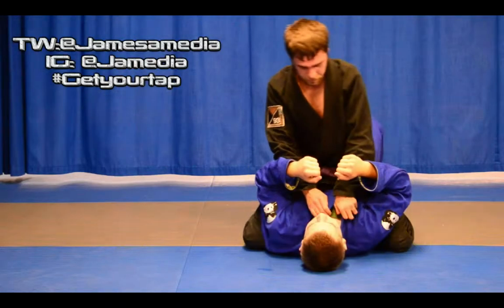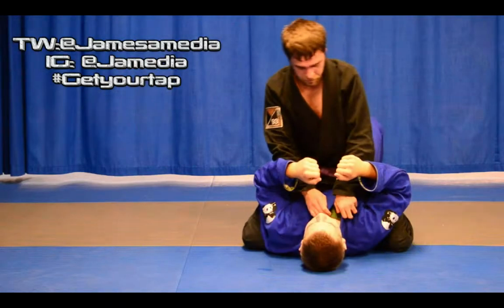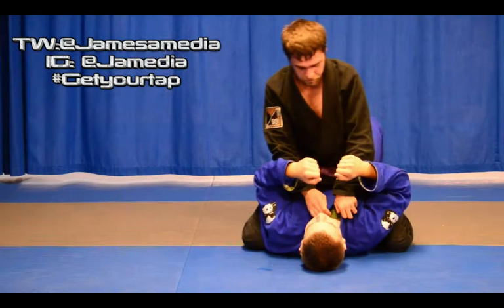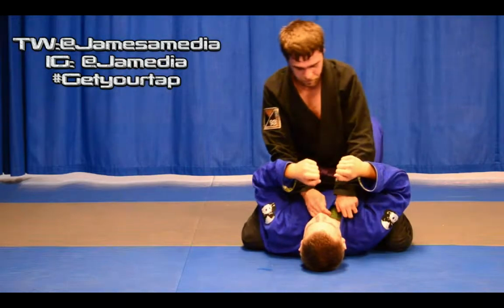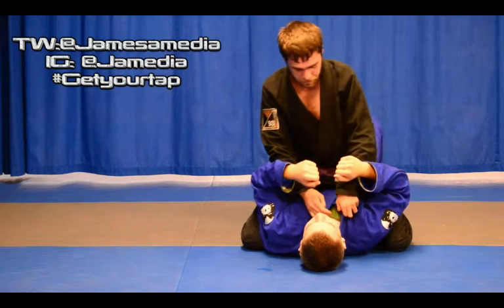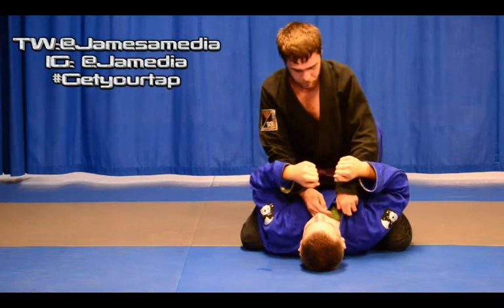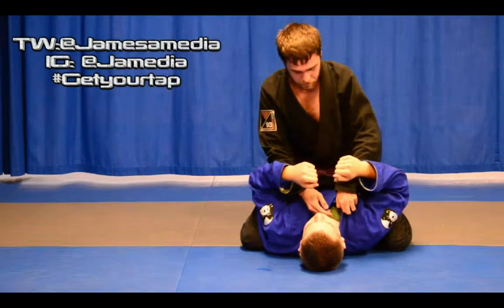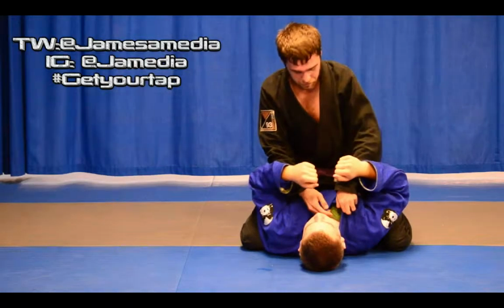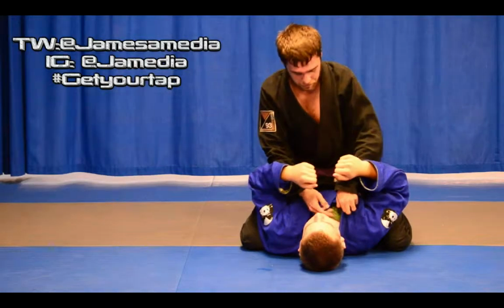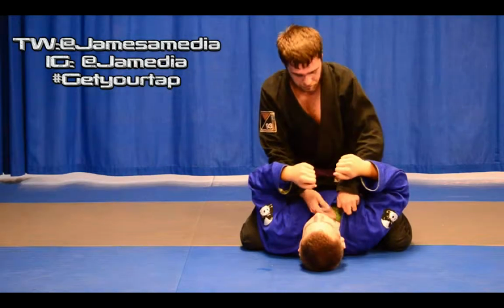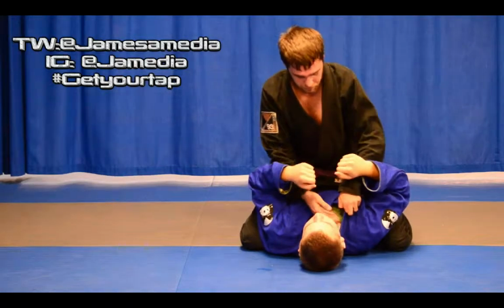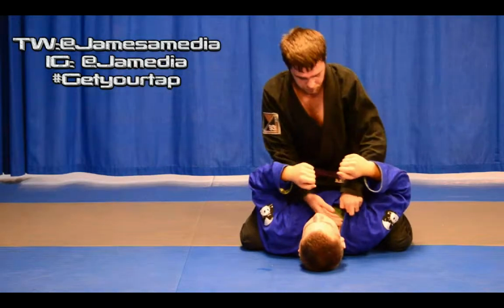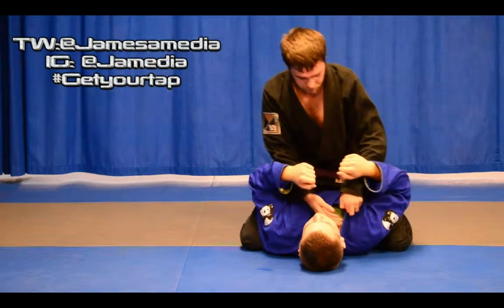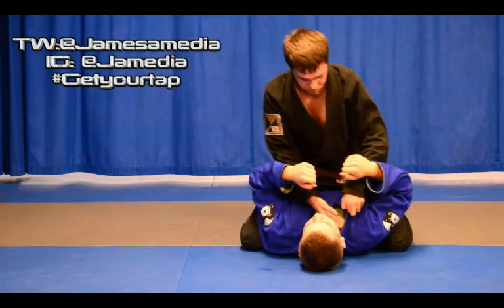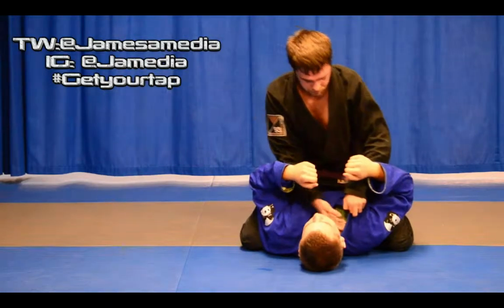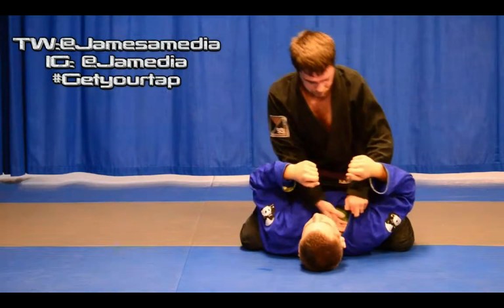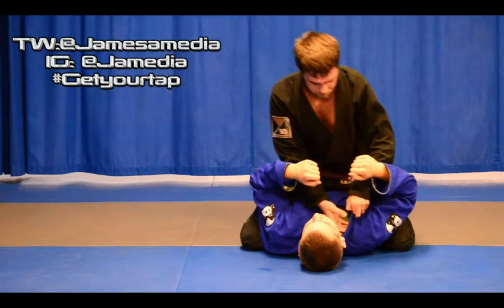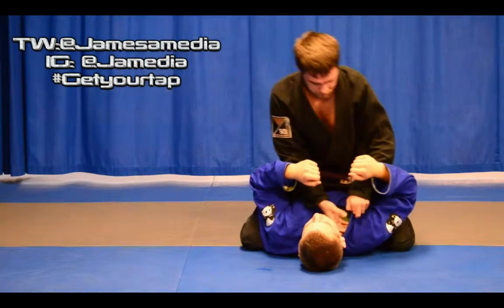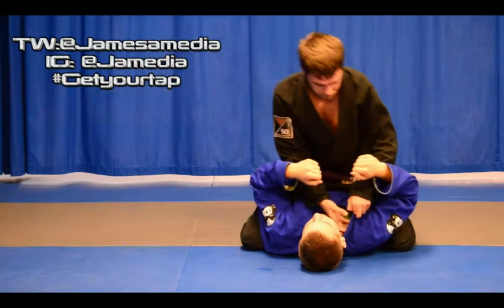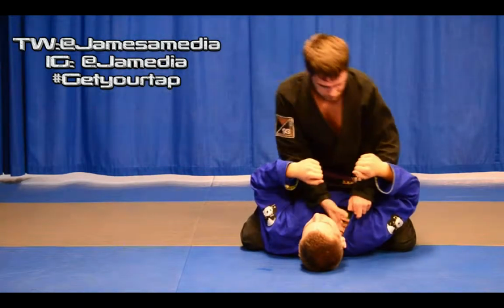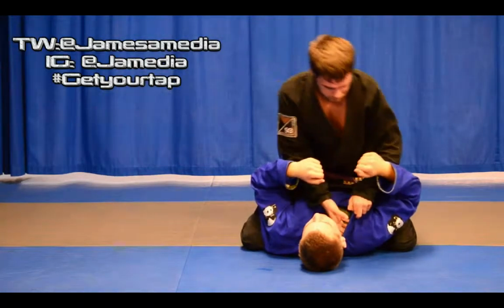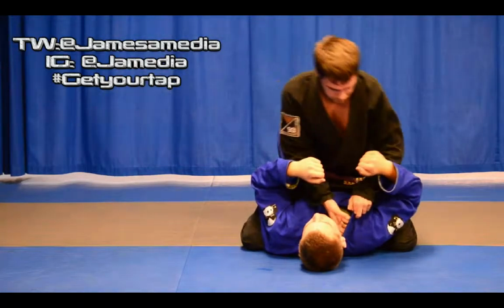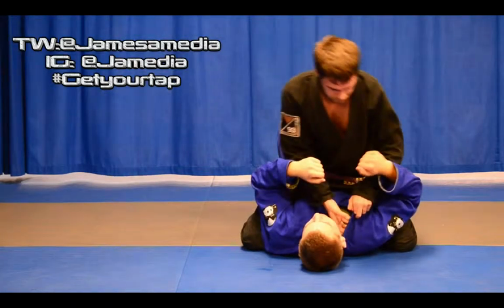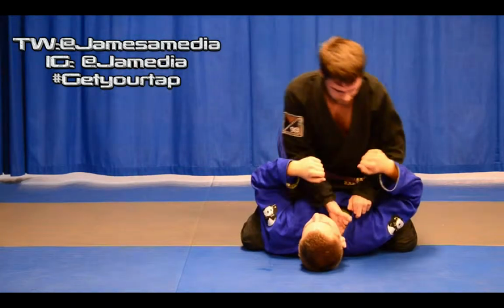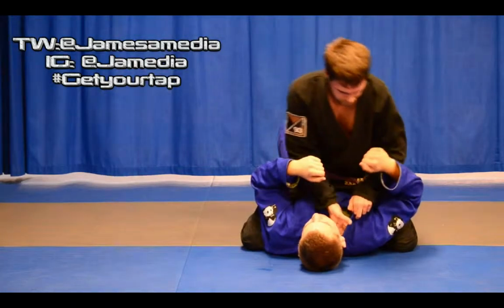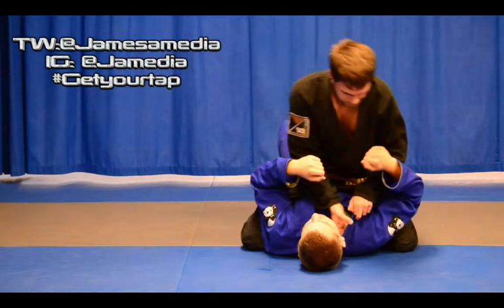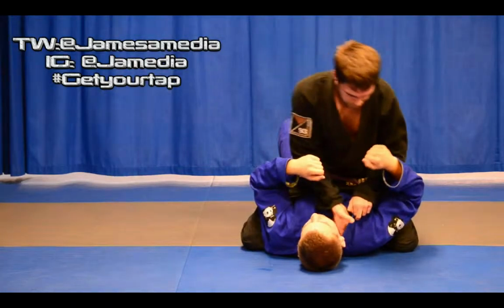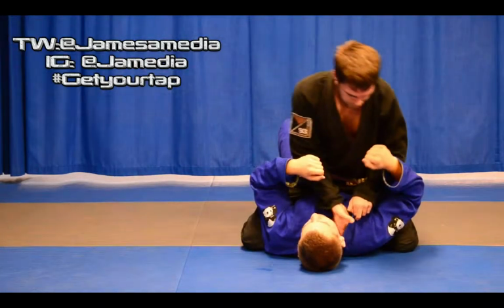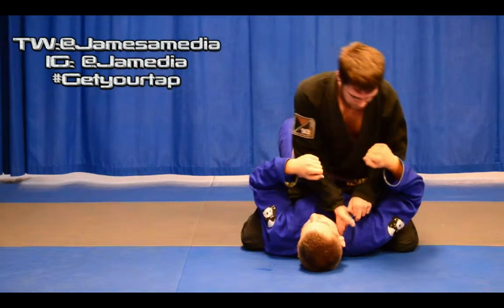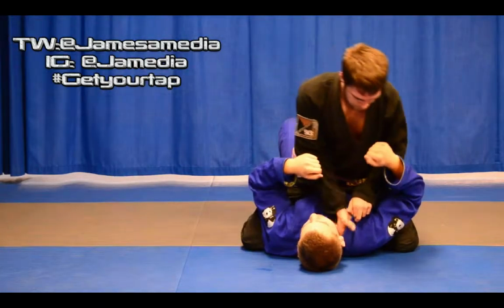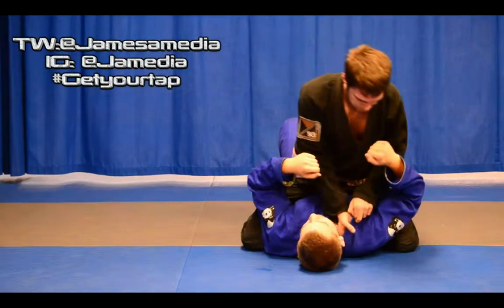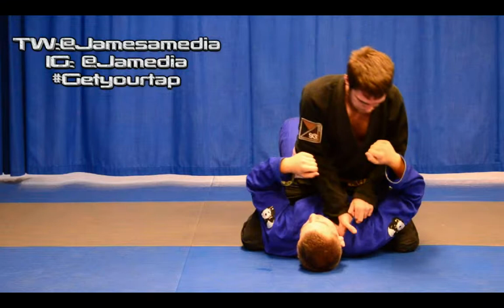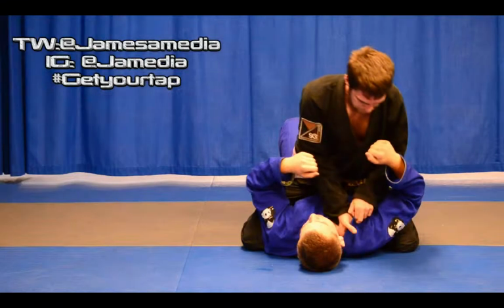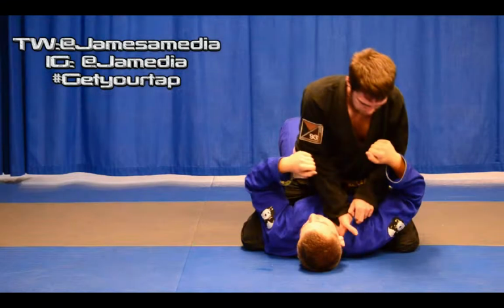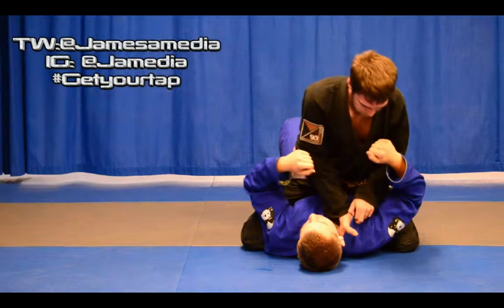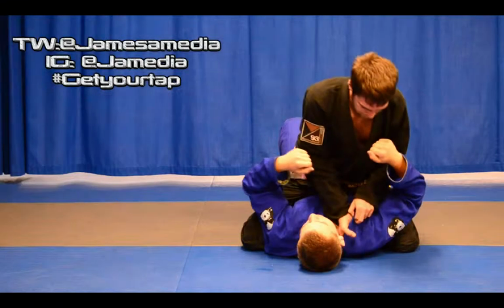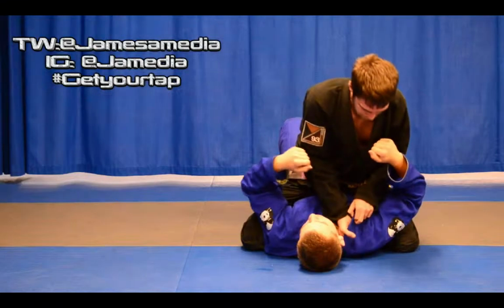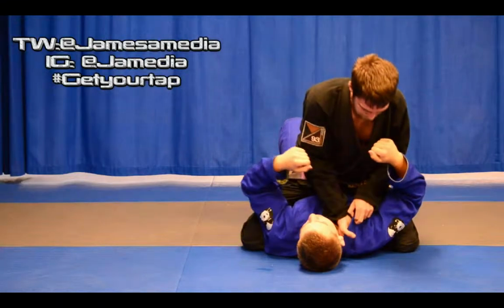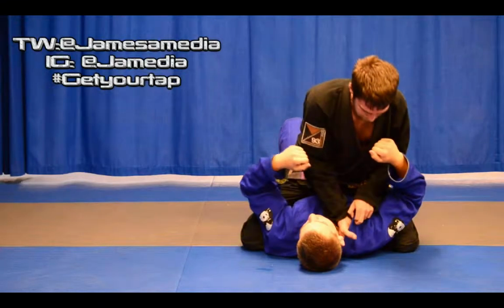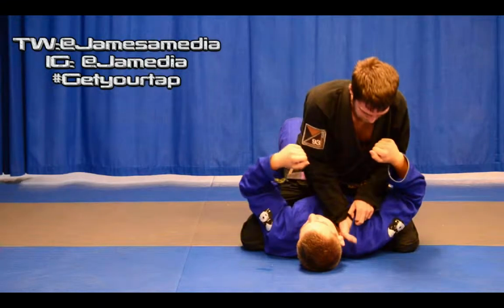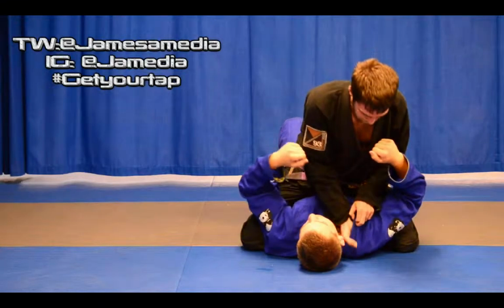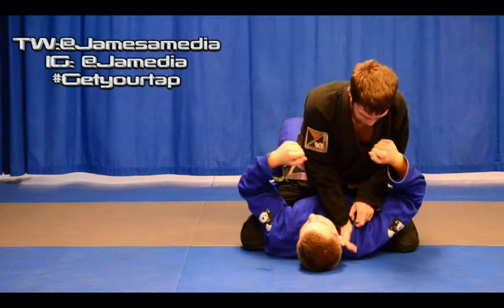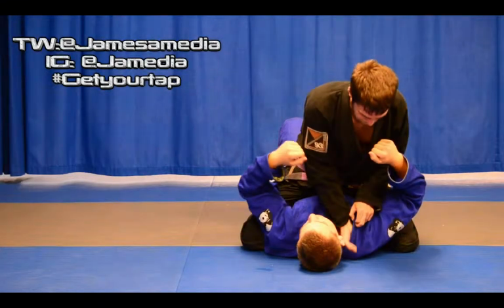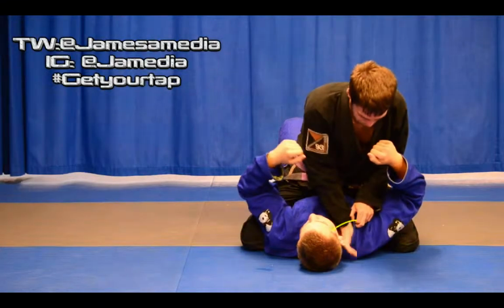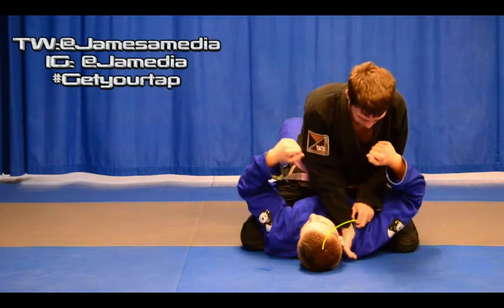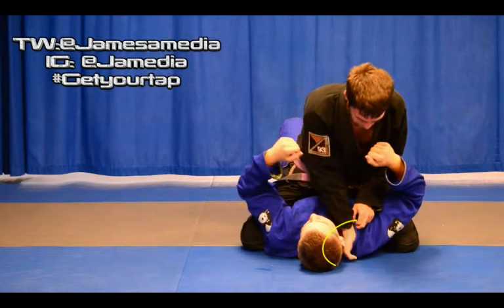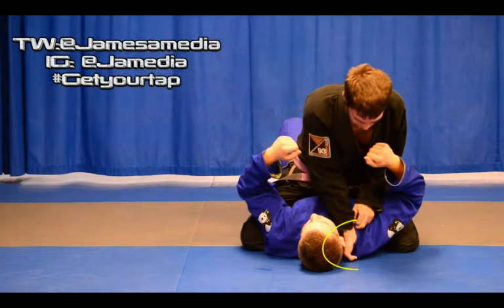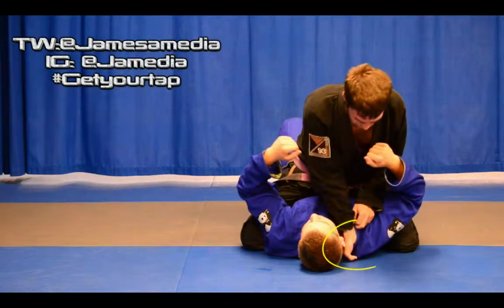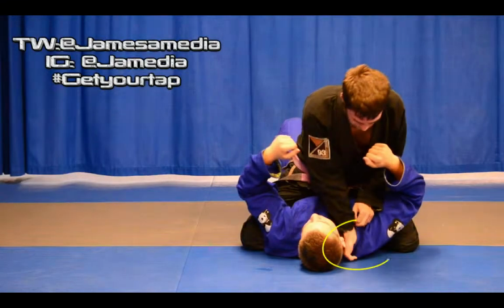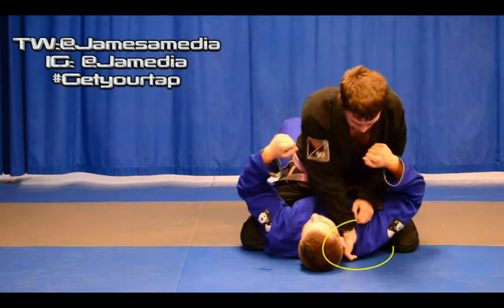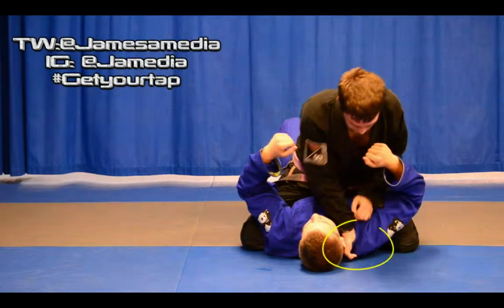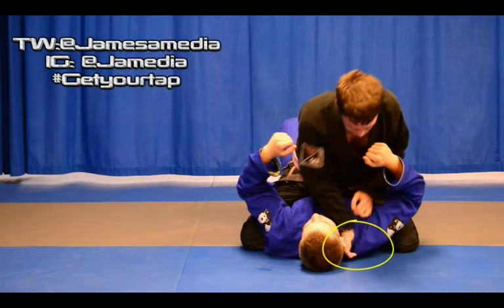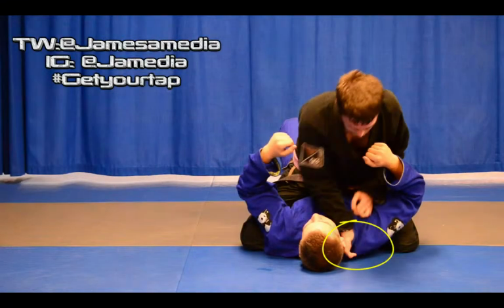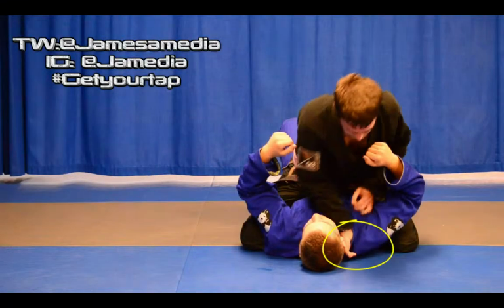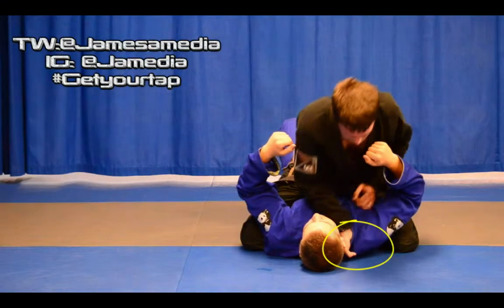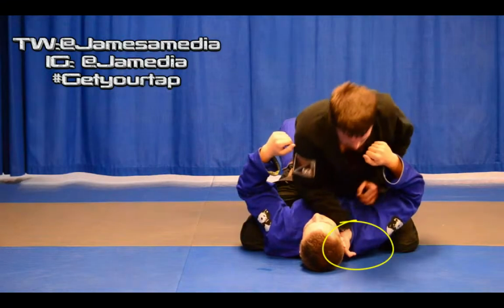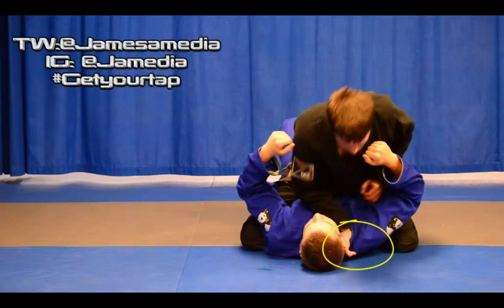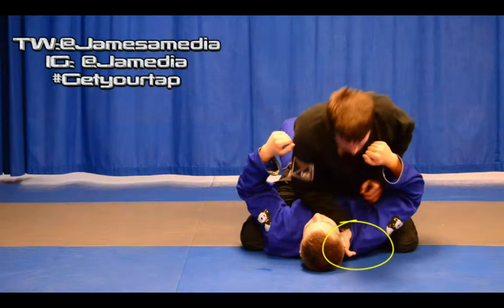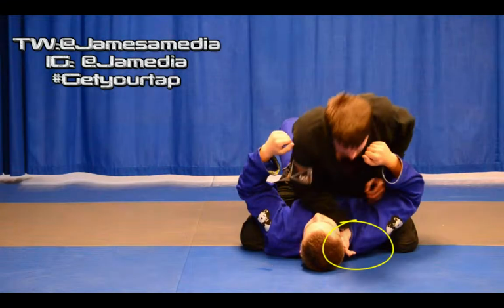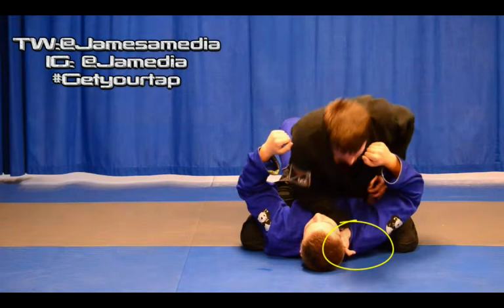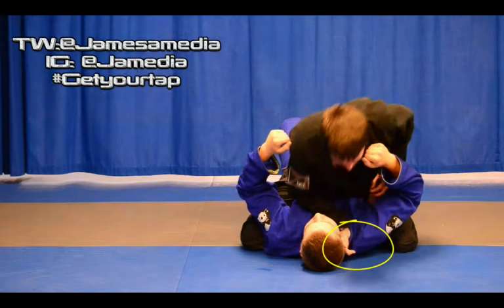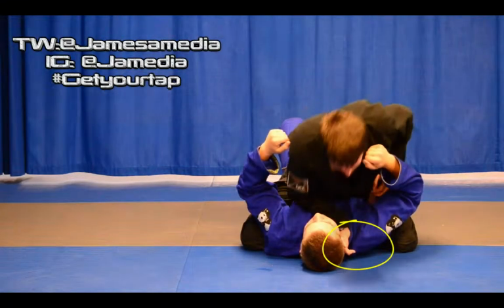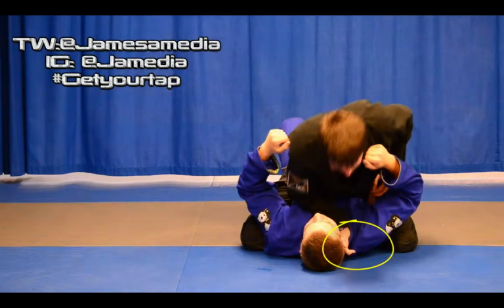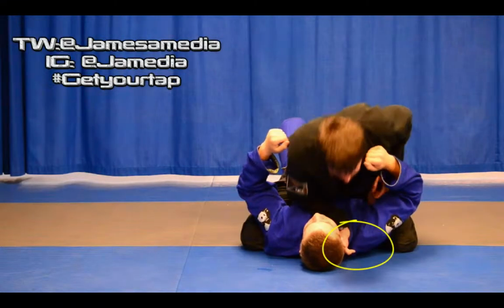From here, we're going to open up the lapel with one hand and then stick the other choke hand in with our thumb out, palm up.